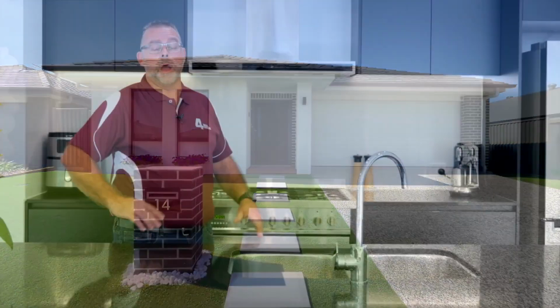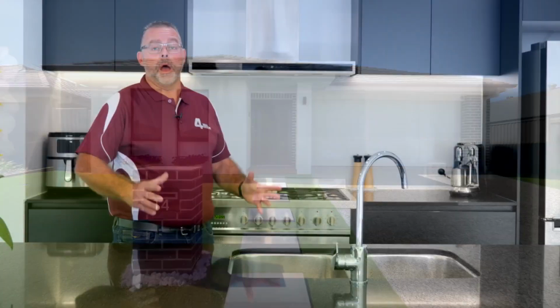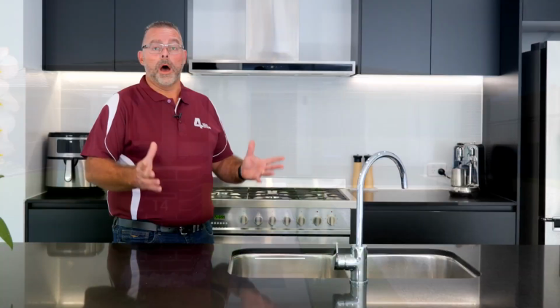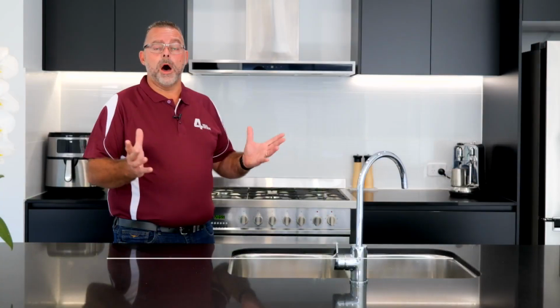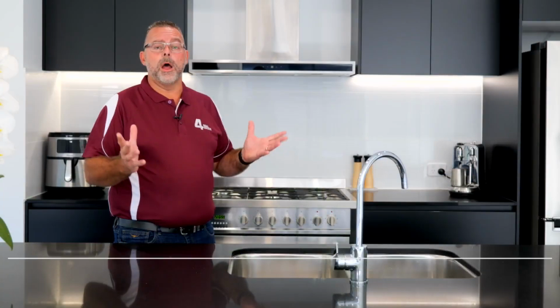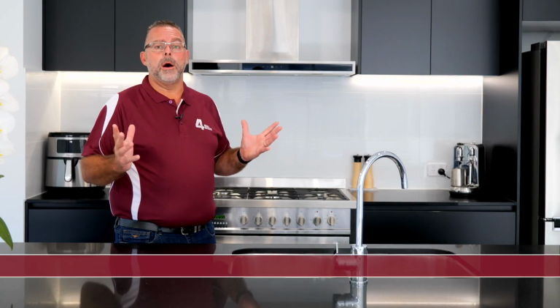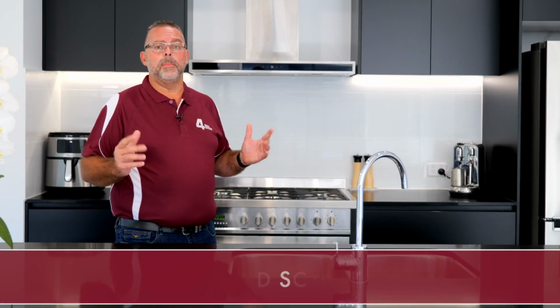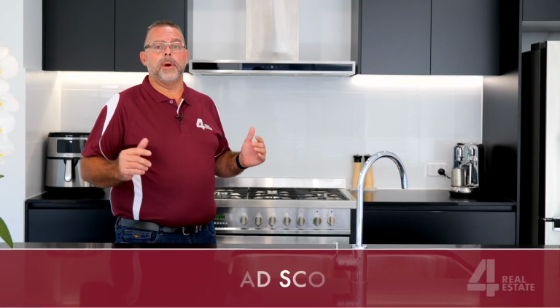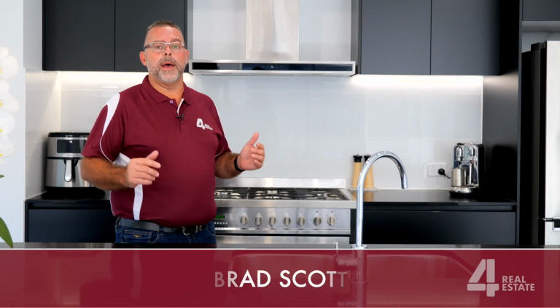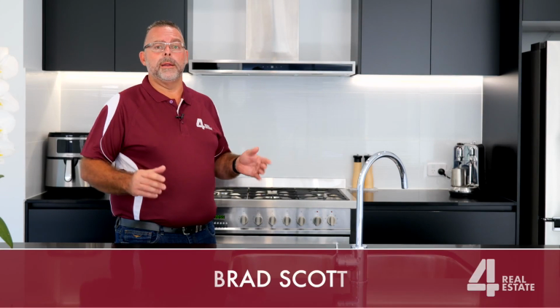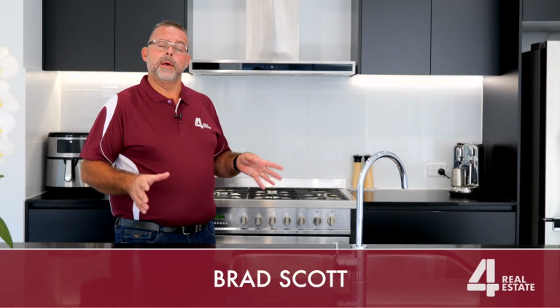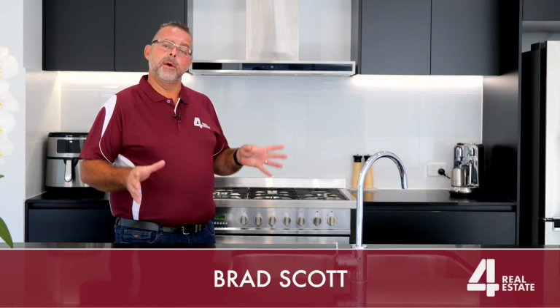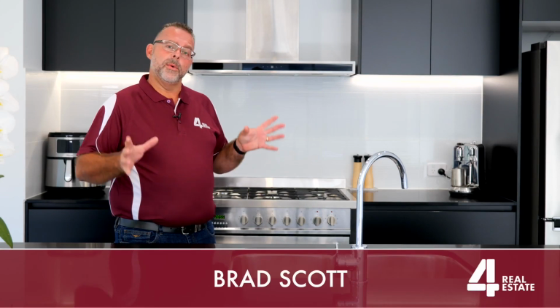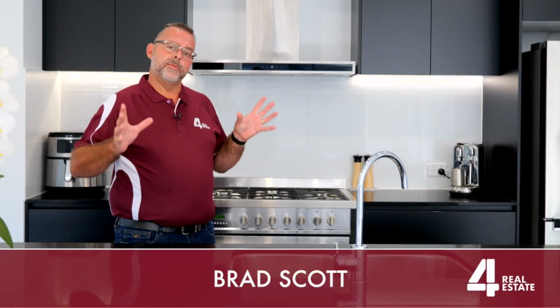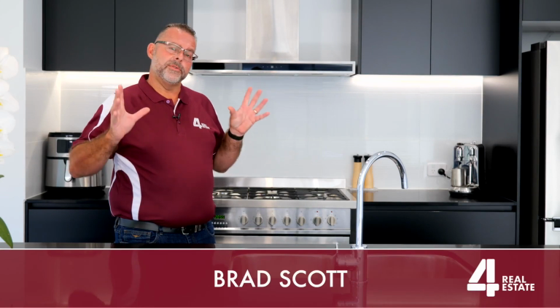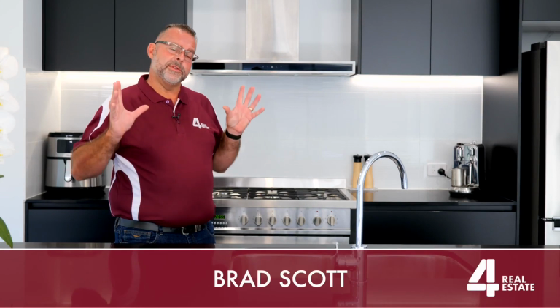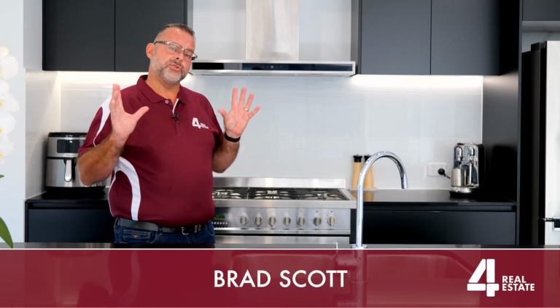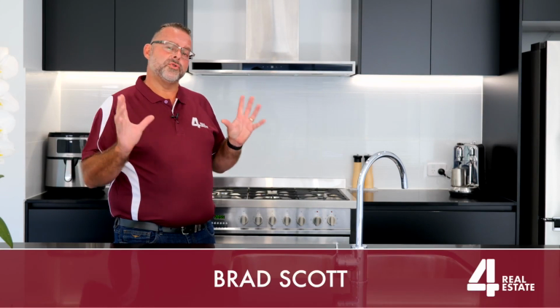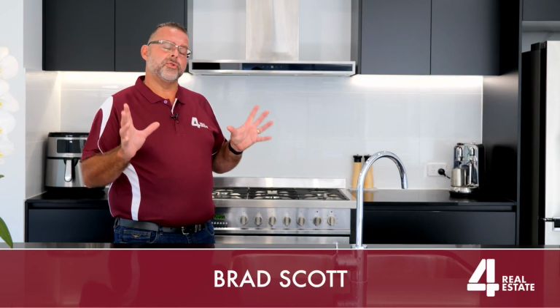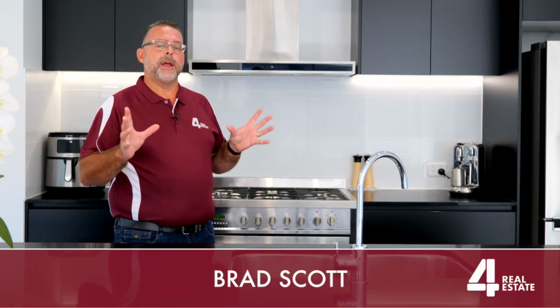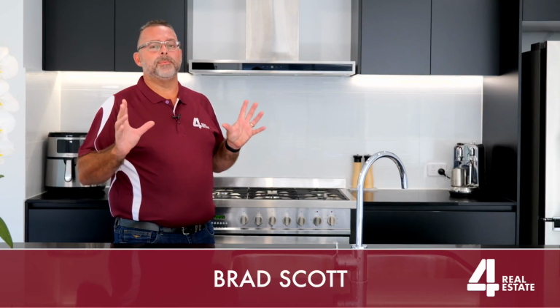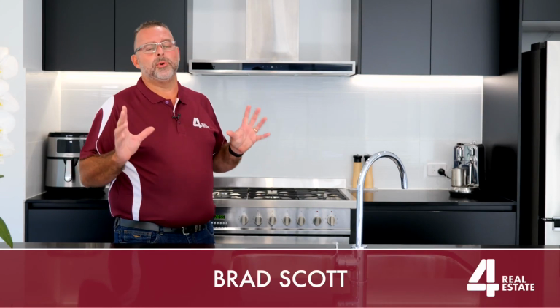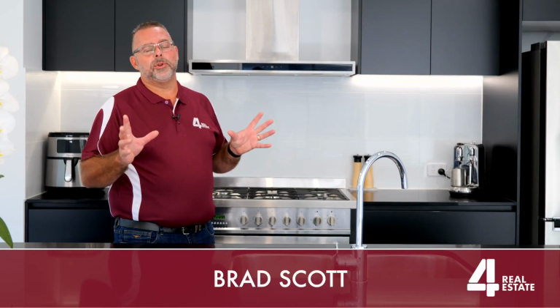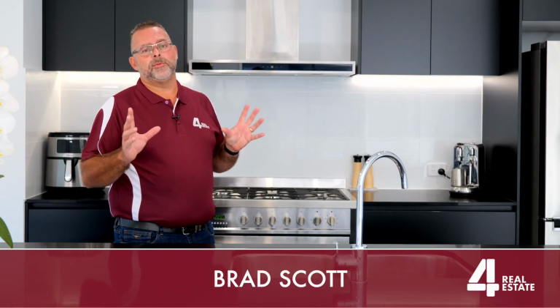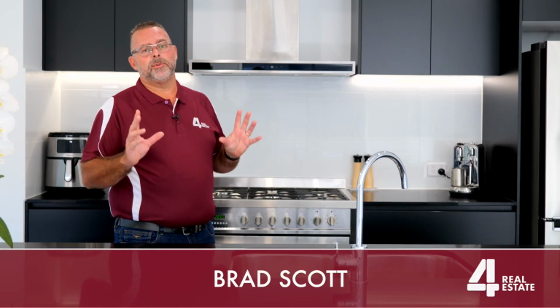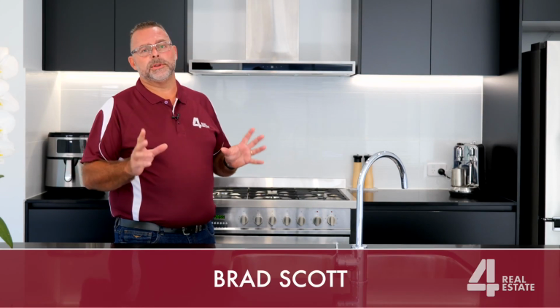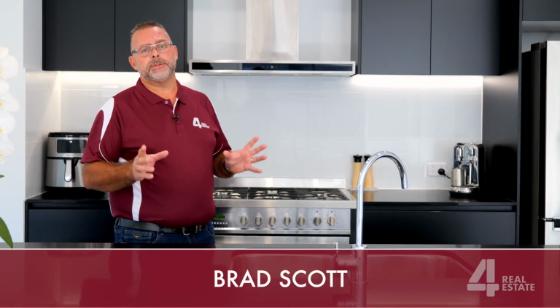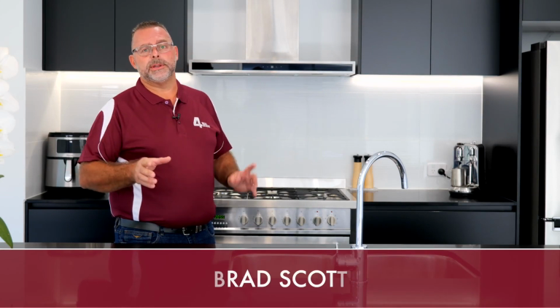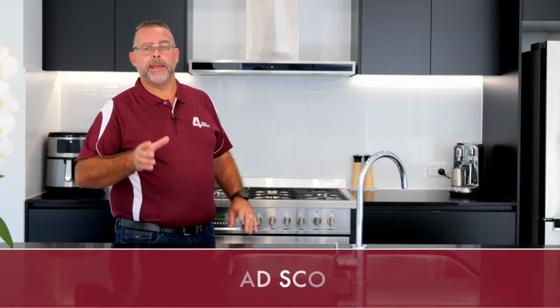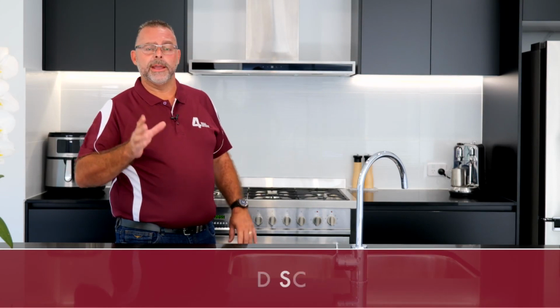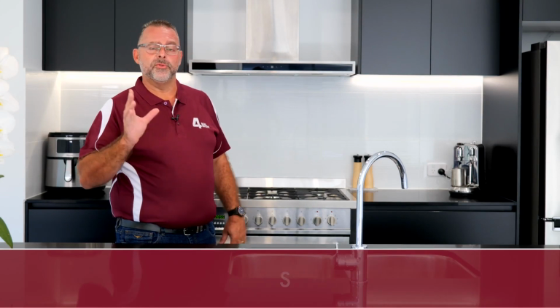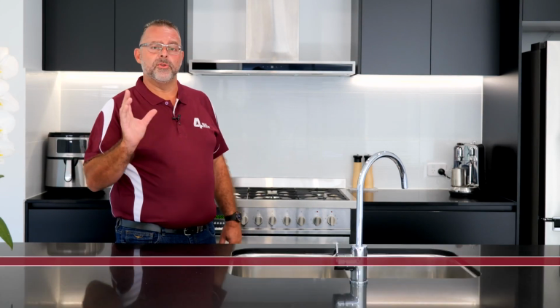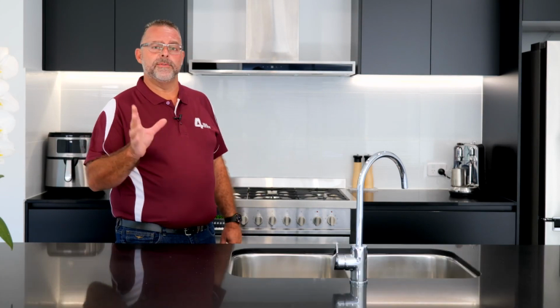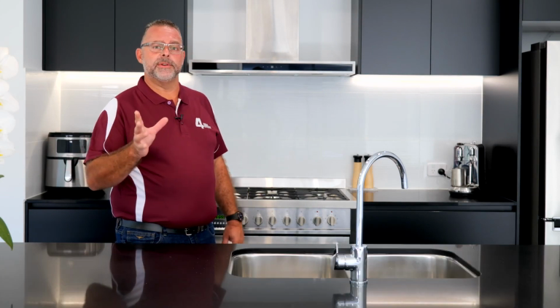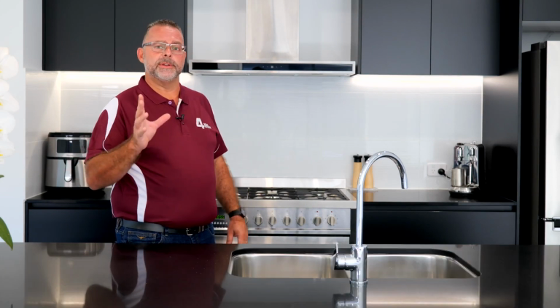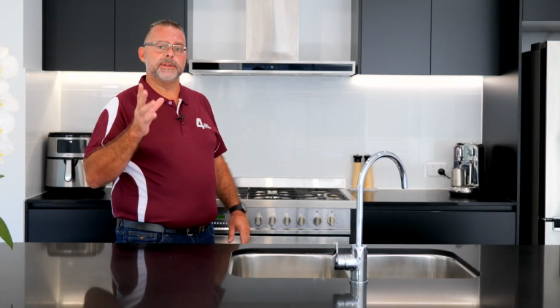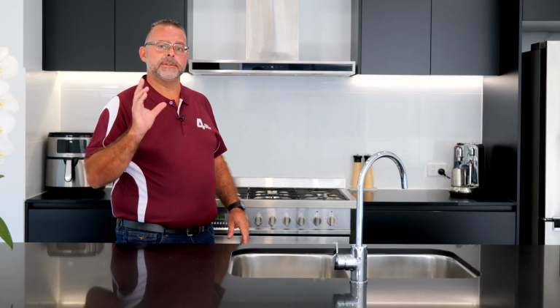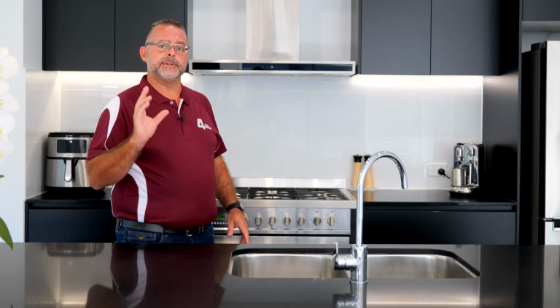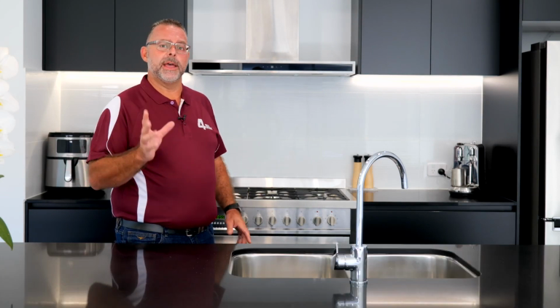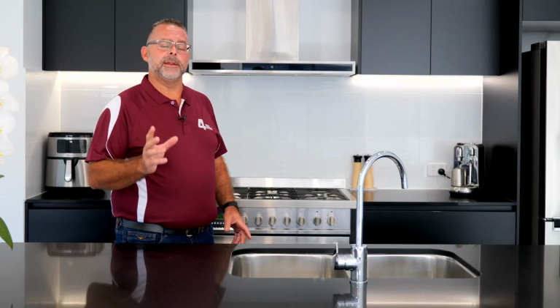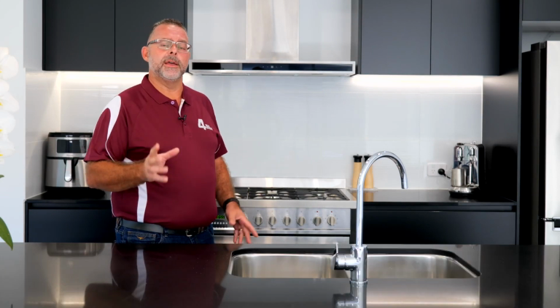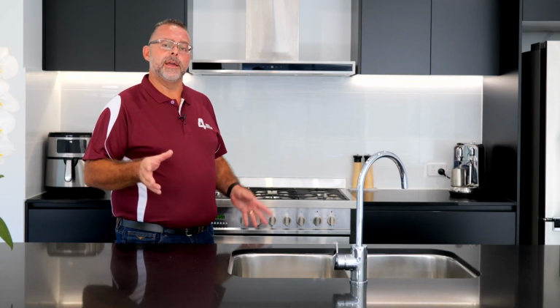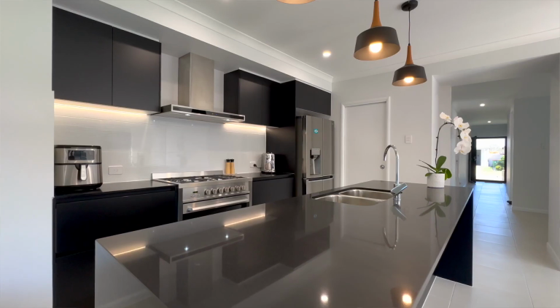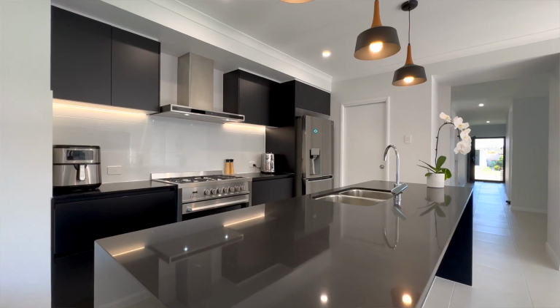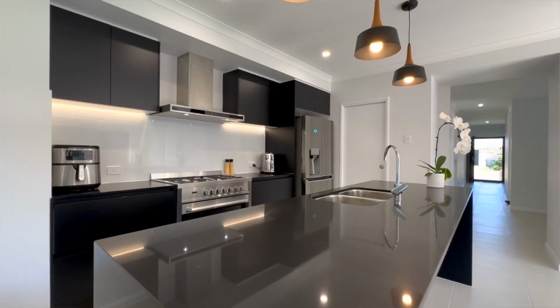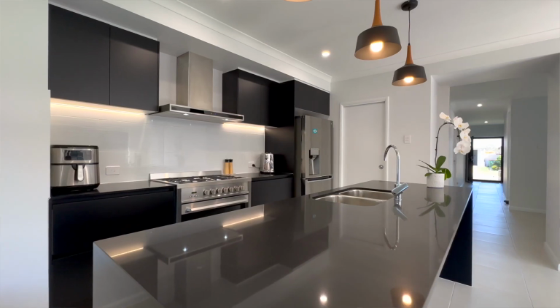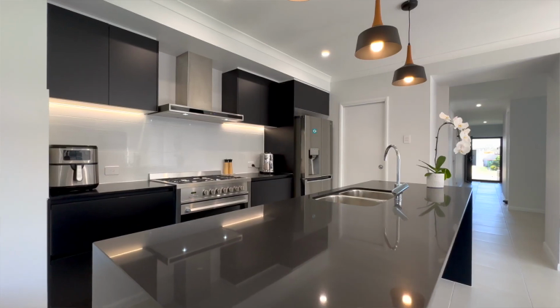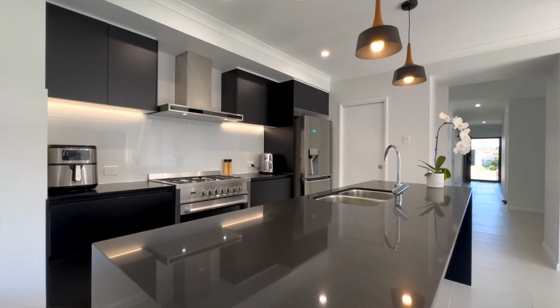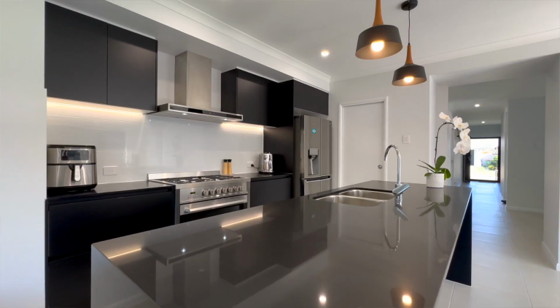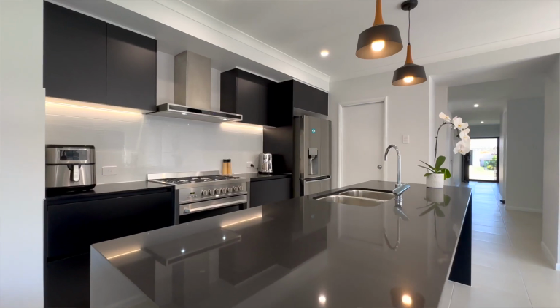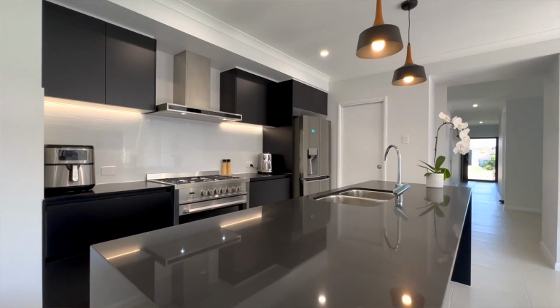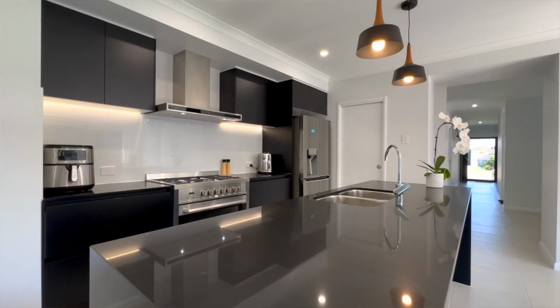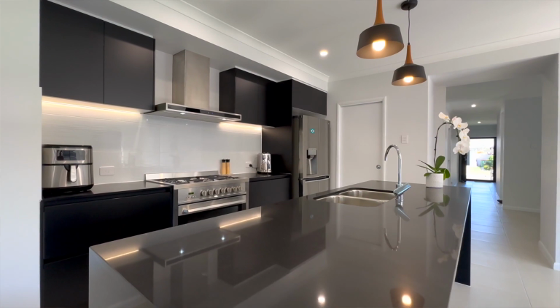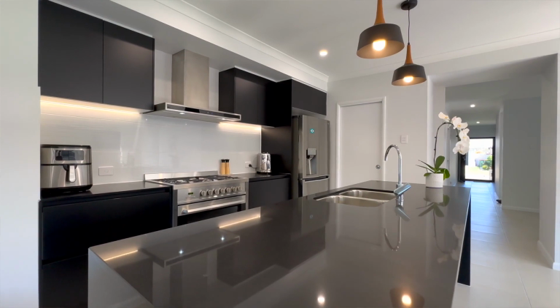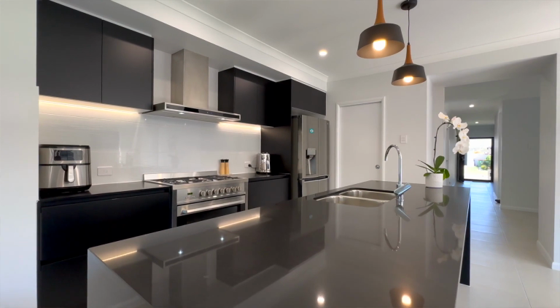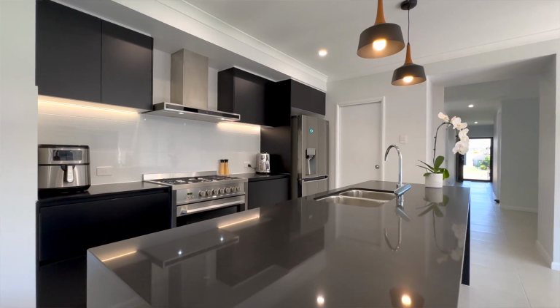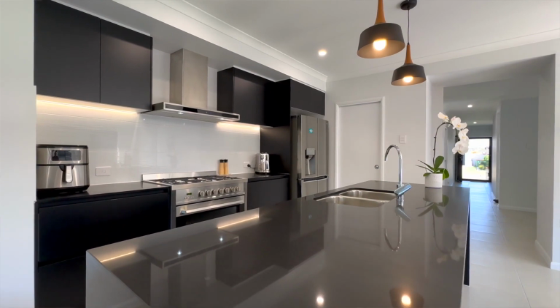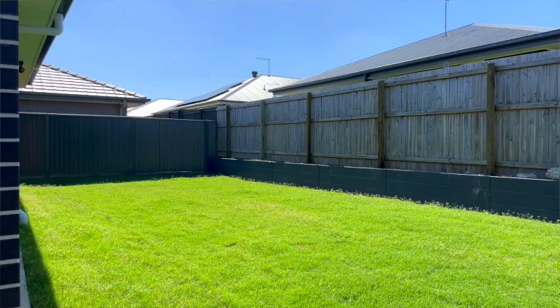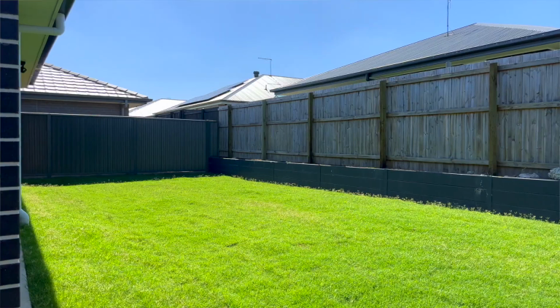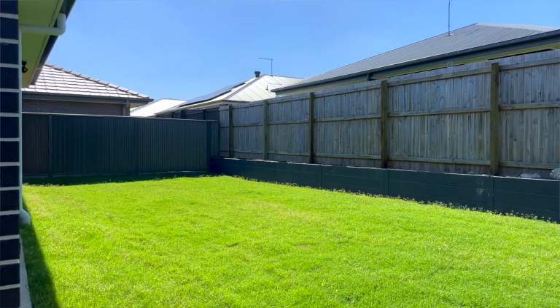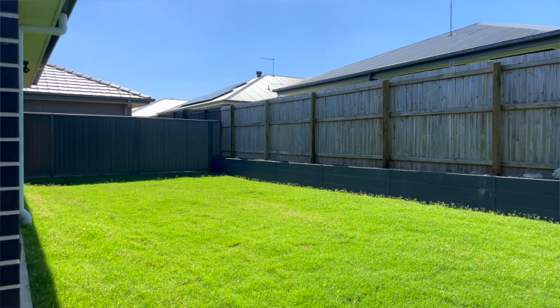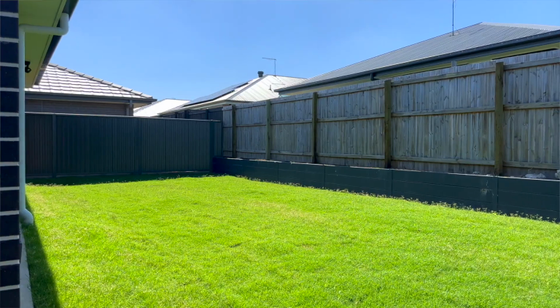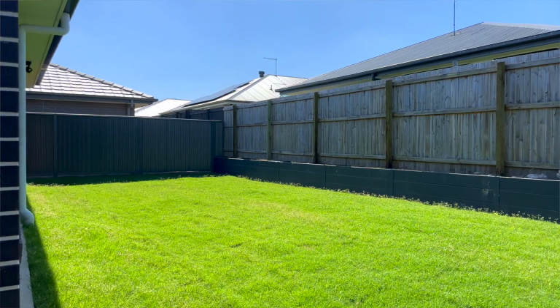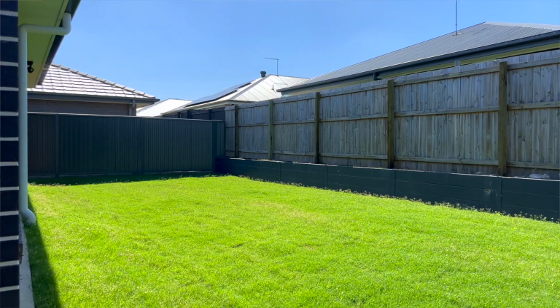Hi, I'm Brad. We've got this great beautiful listing in Riverton Estate. The best thing about this property is it is low maintenance.